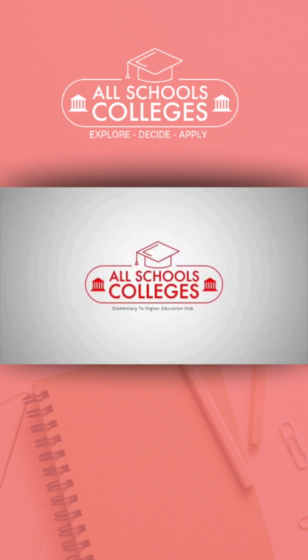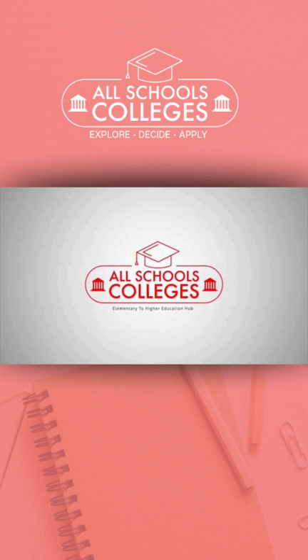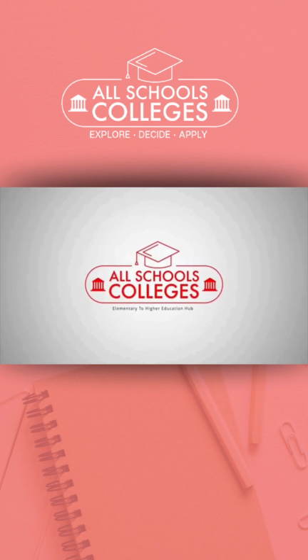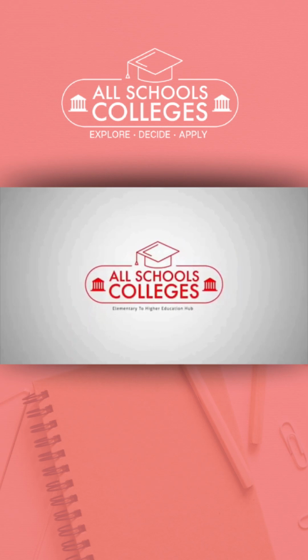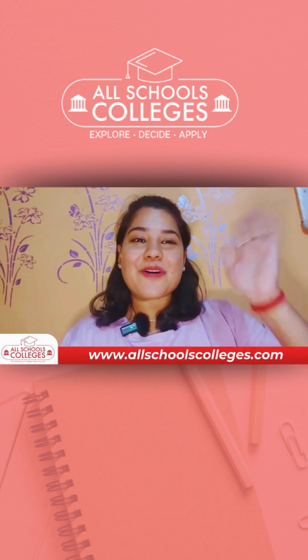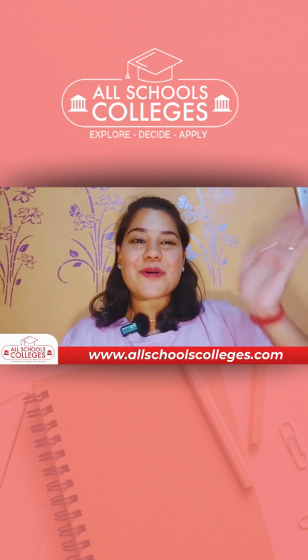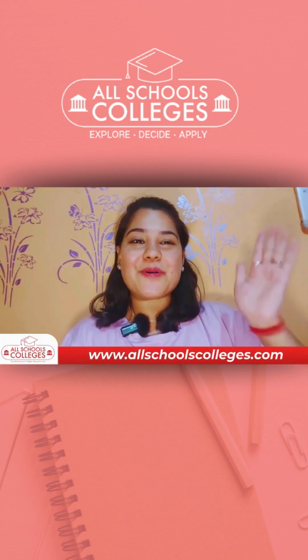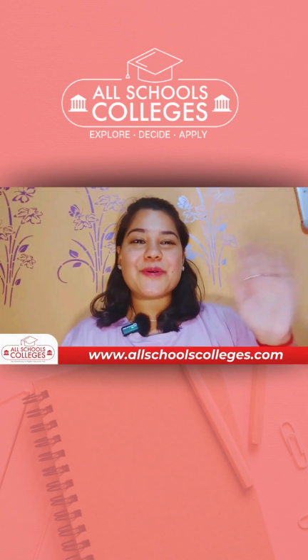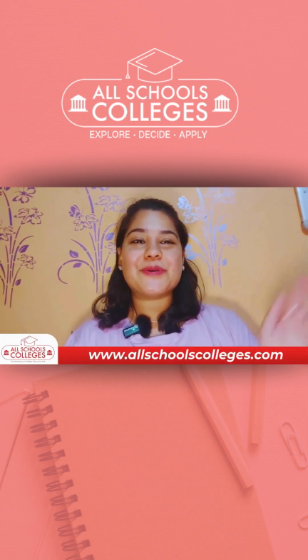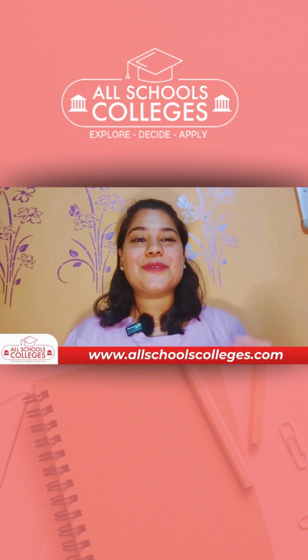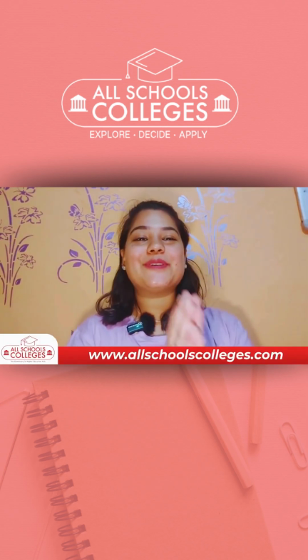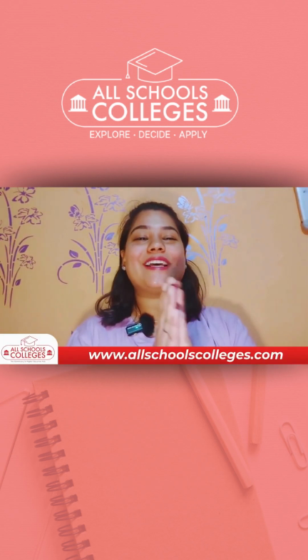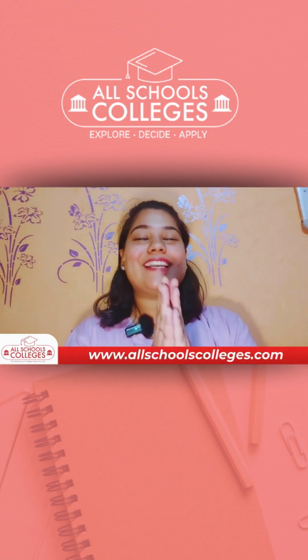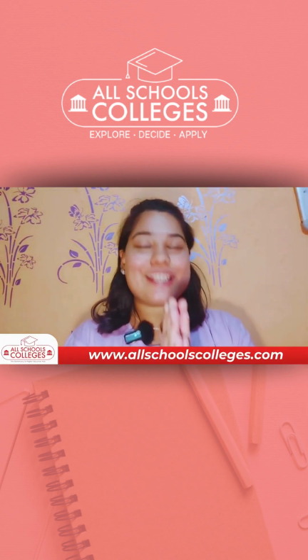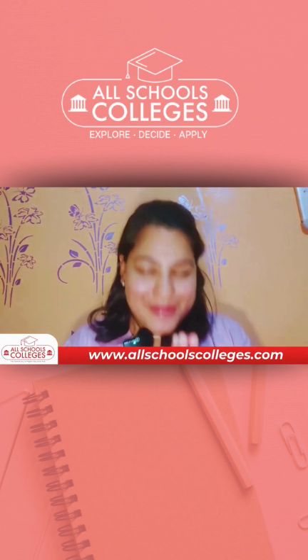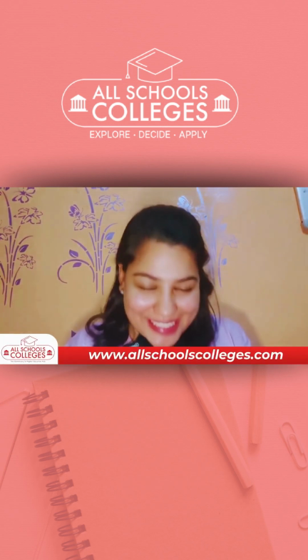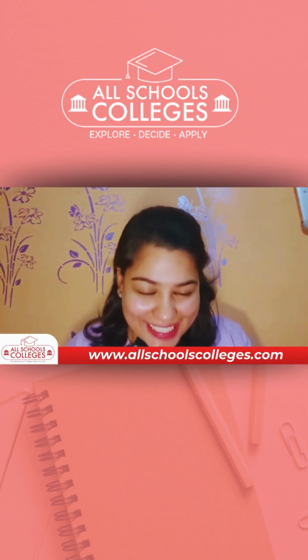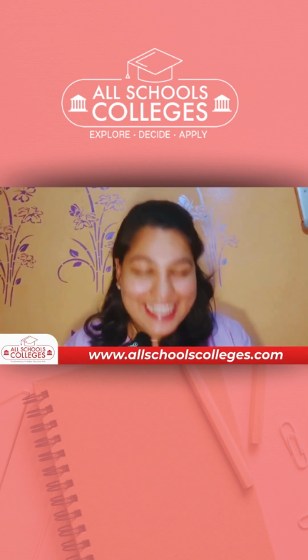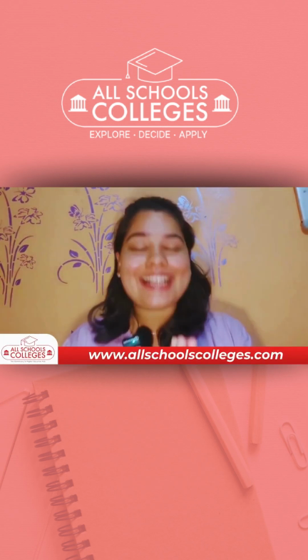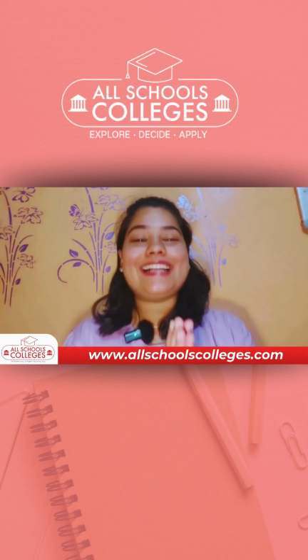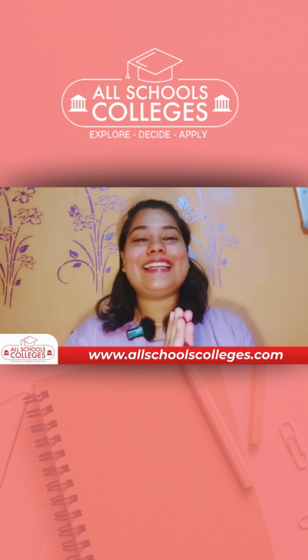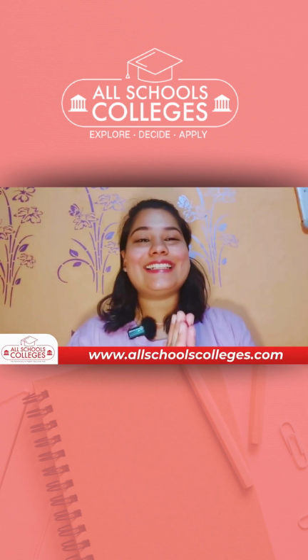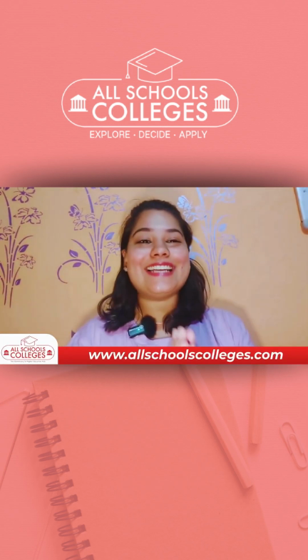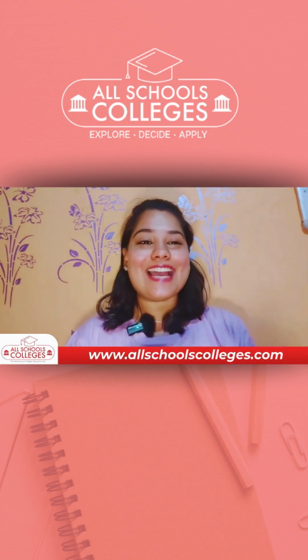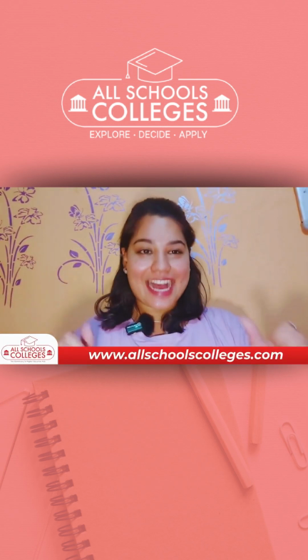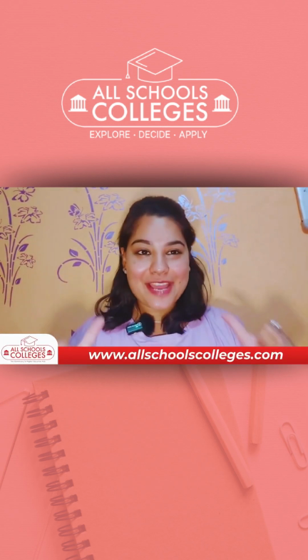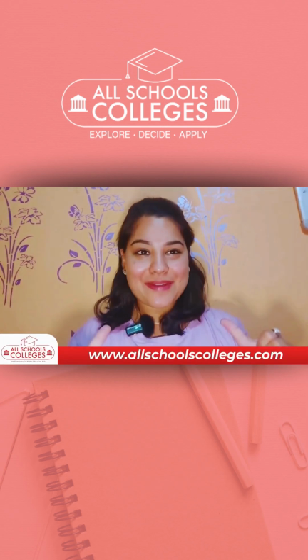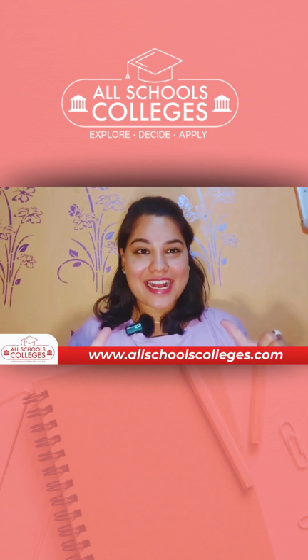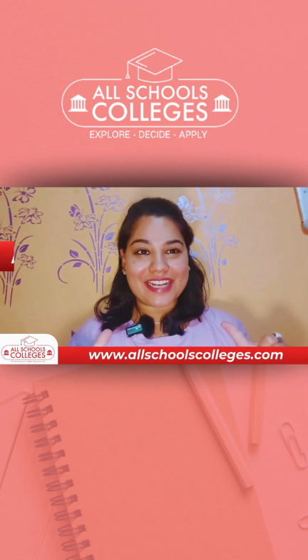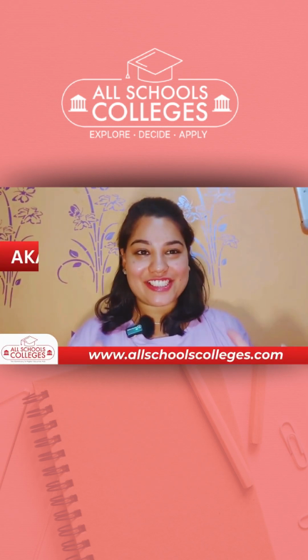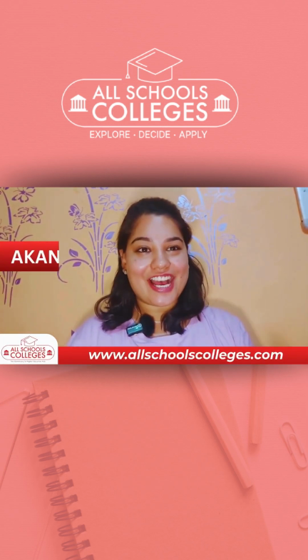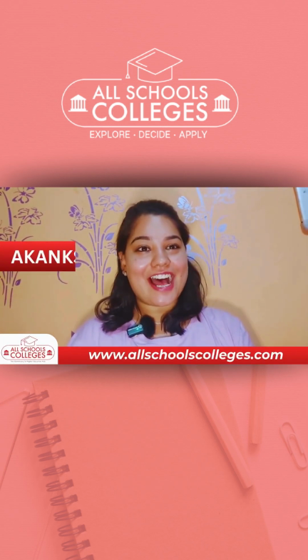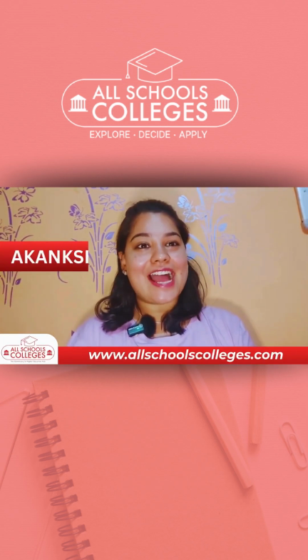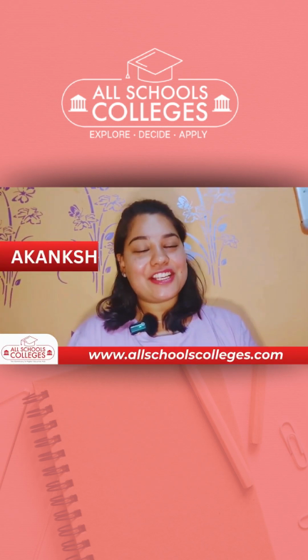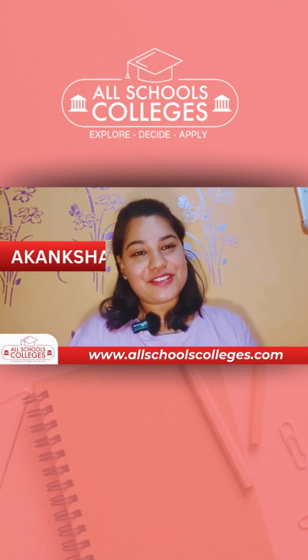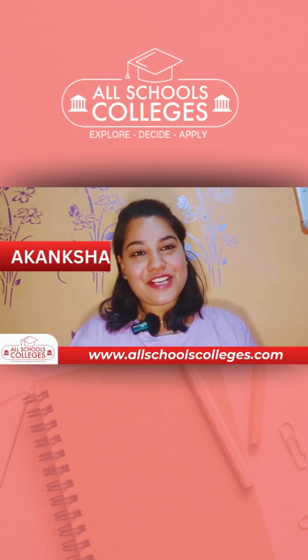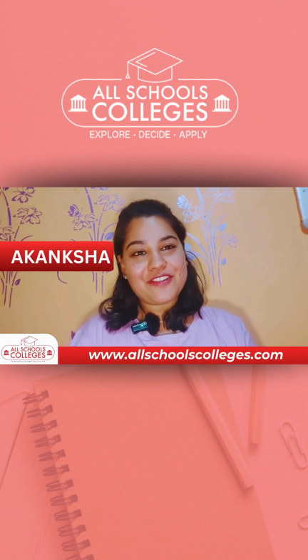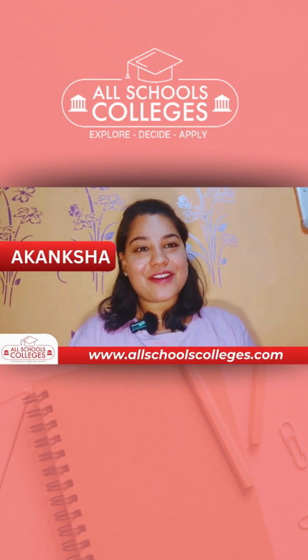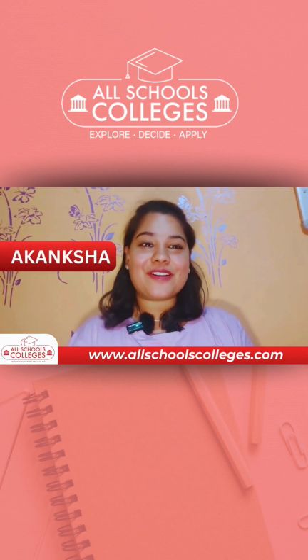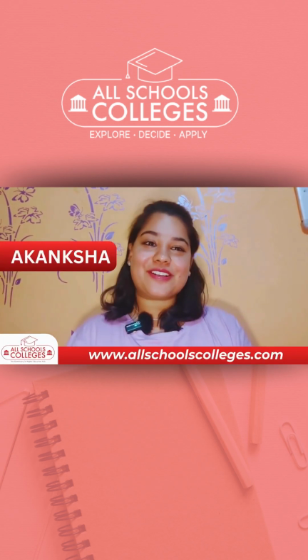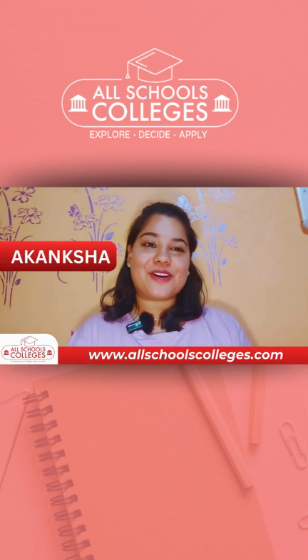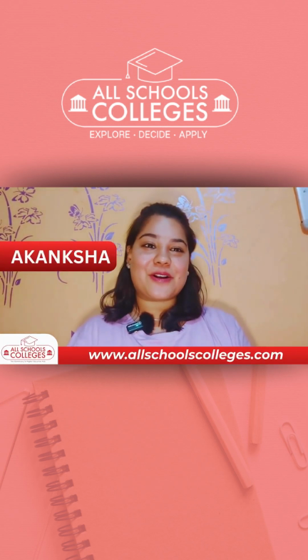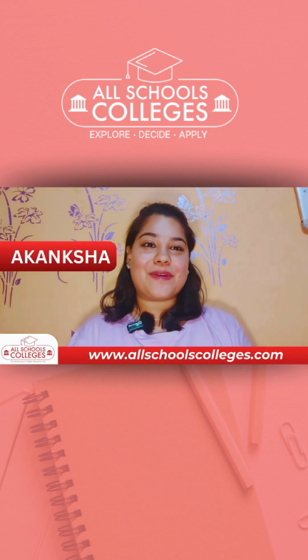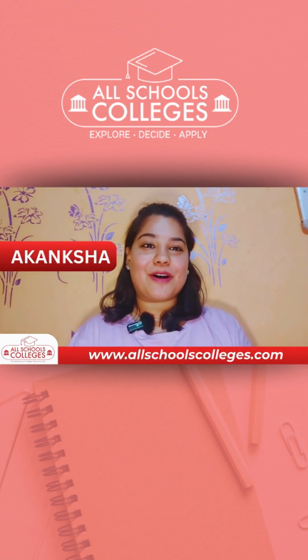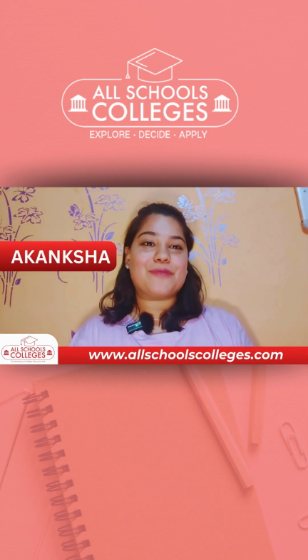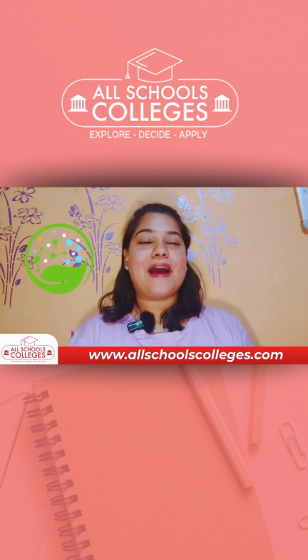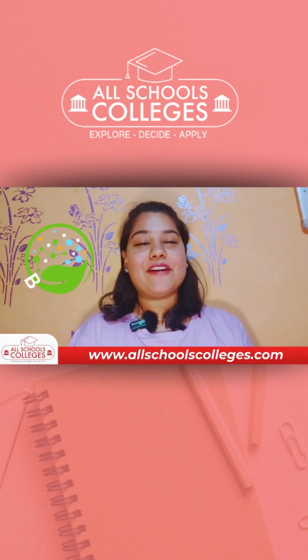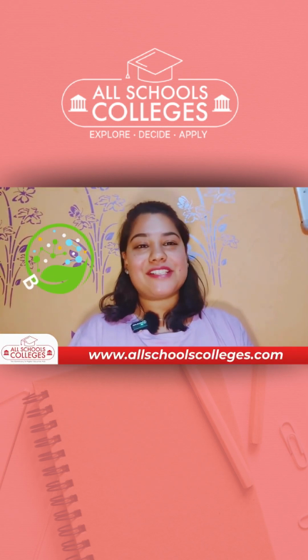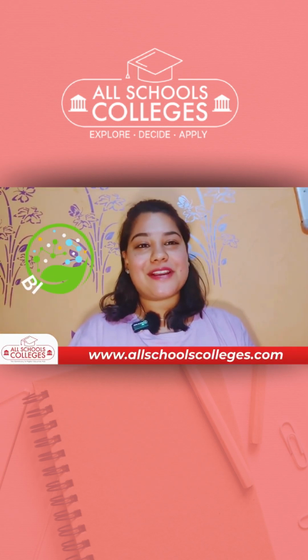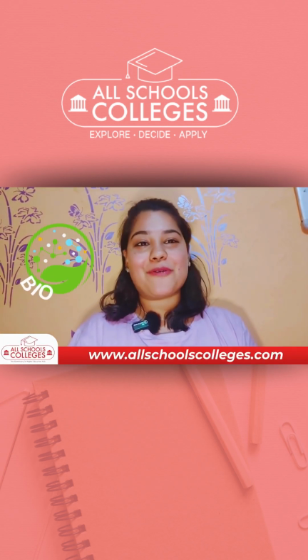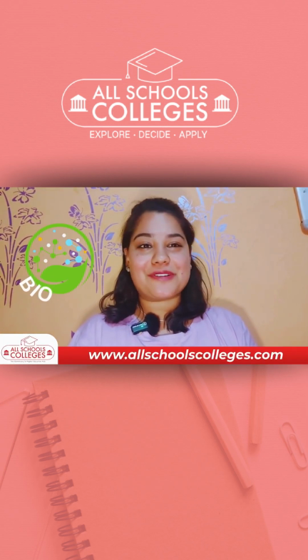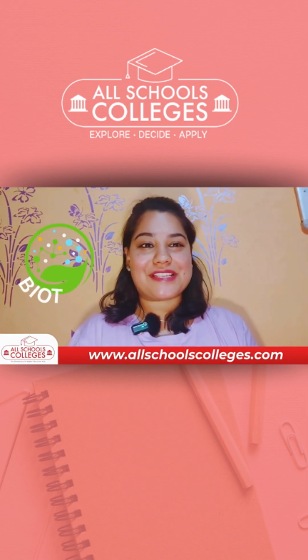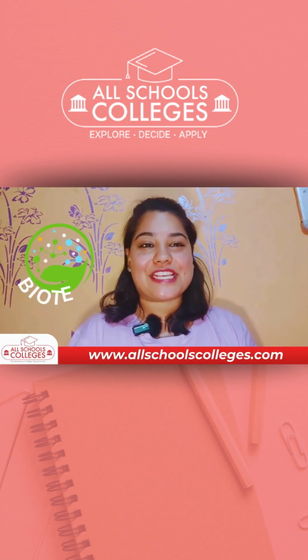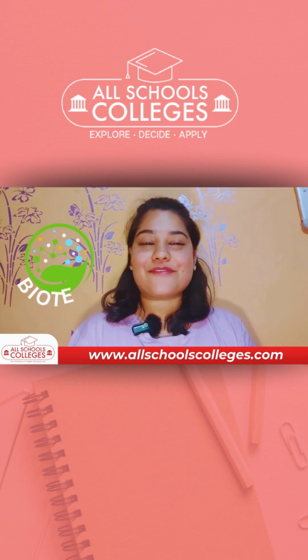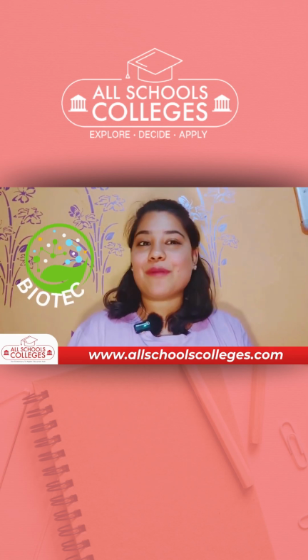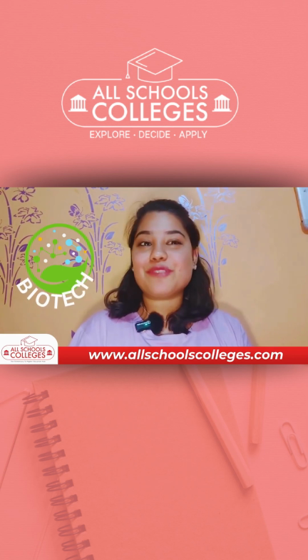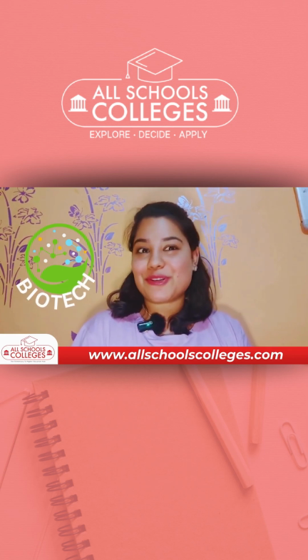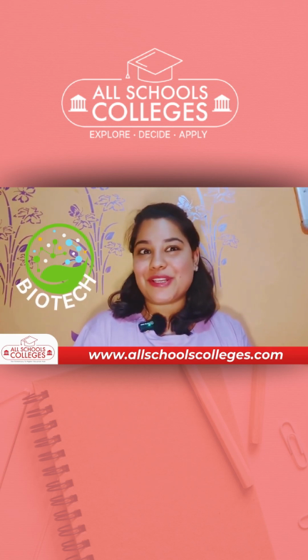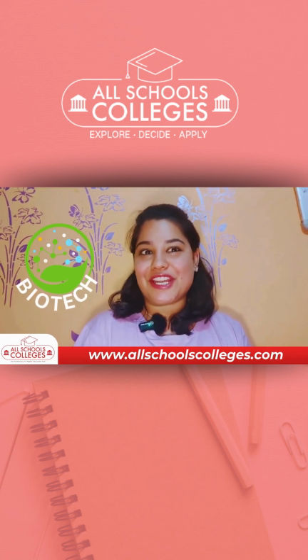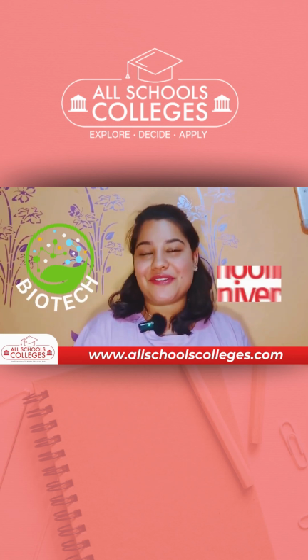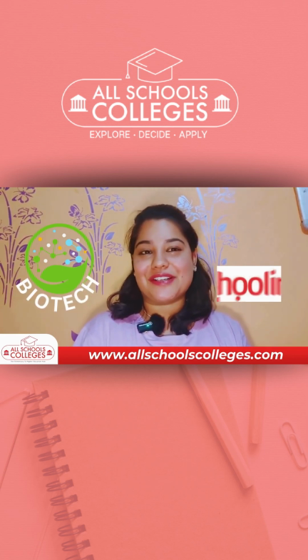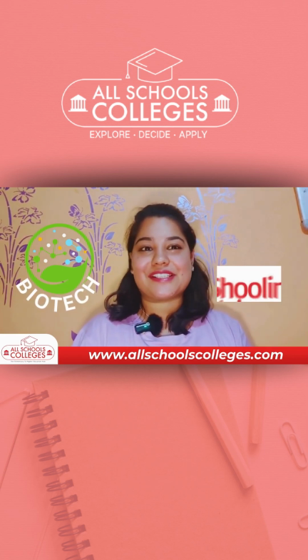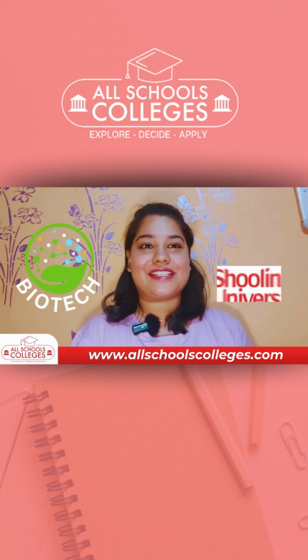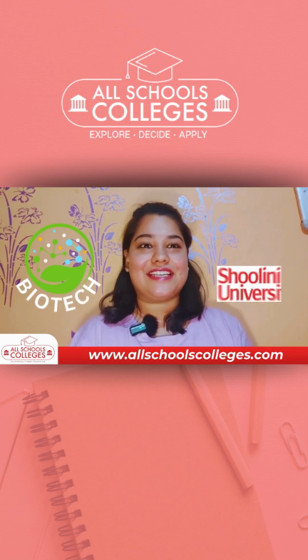Hello! Namaskar! I am Akang Shah and today we are going to talk about biotech courses from Shulene University.